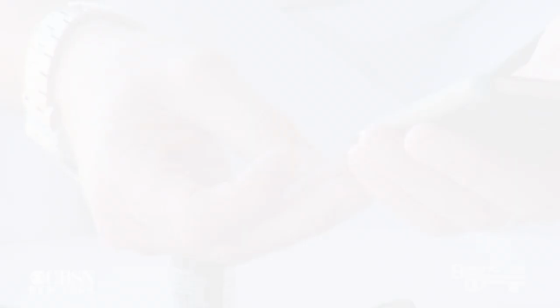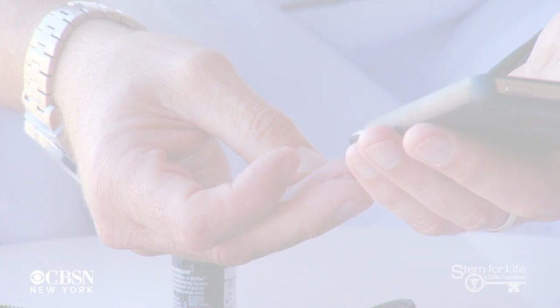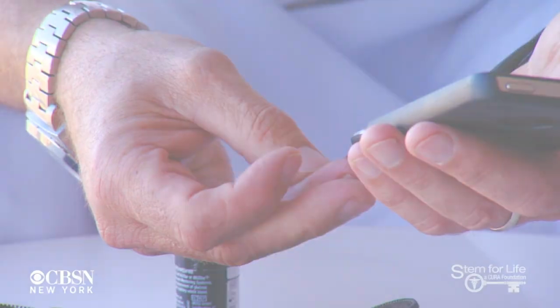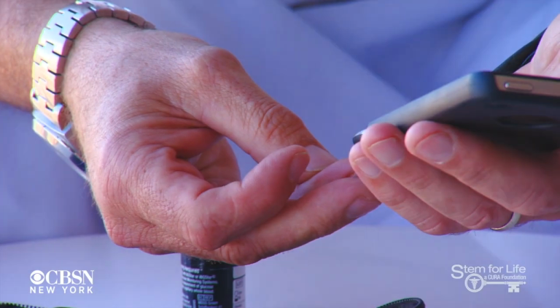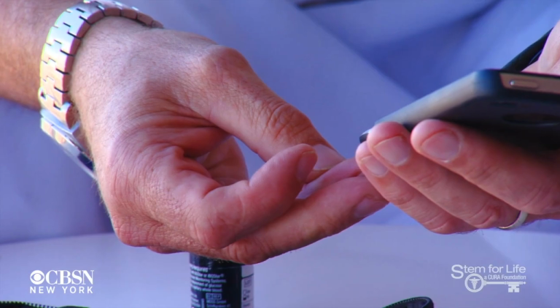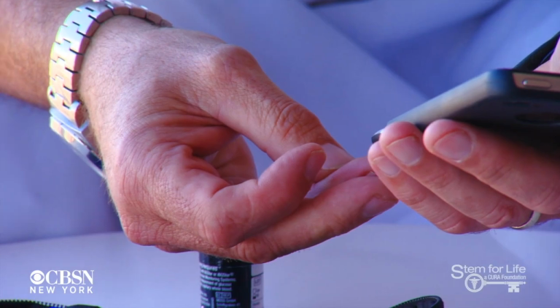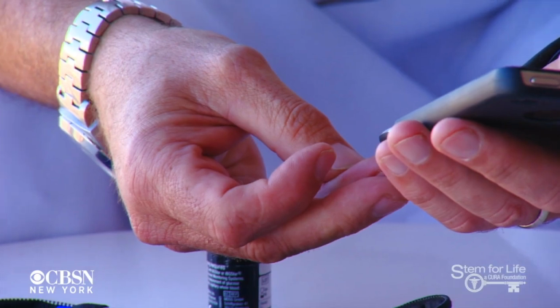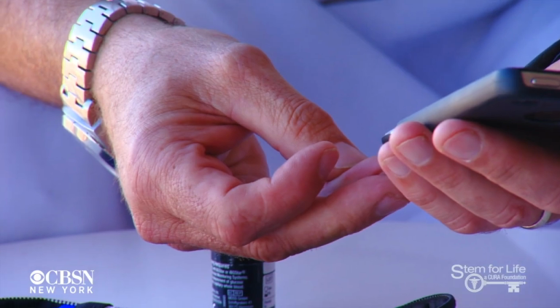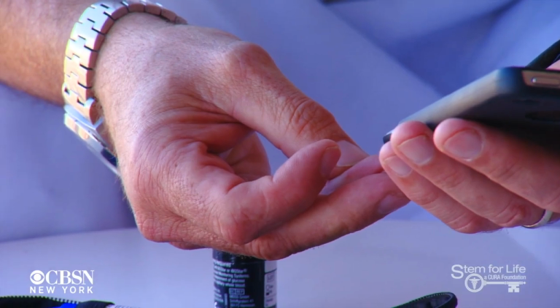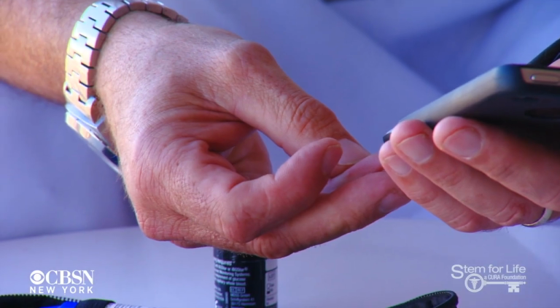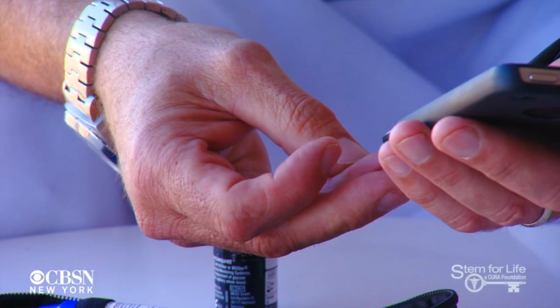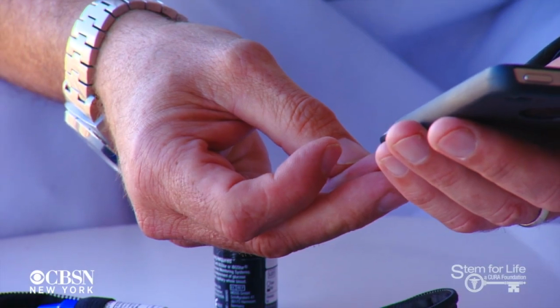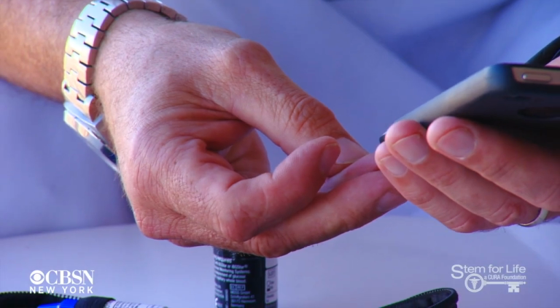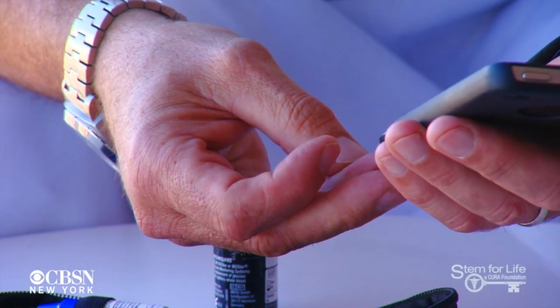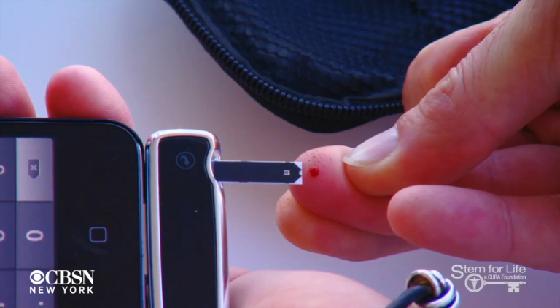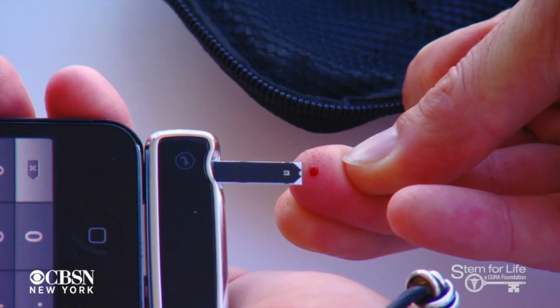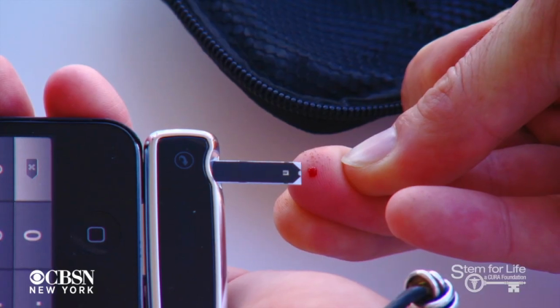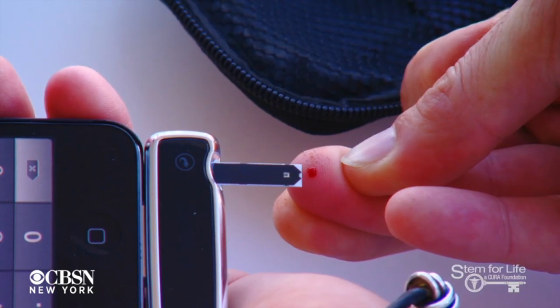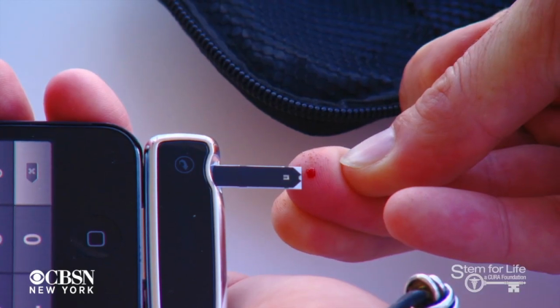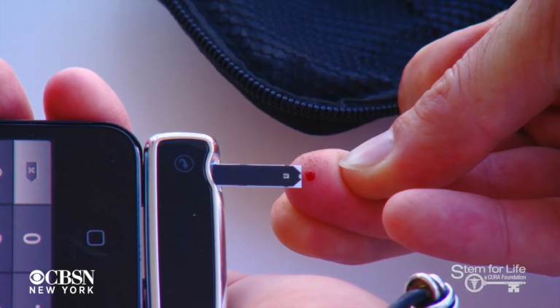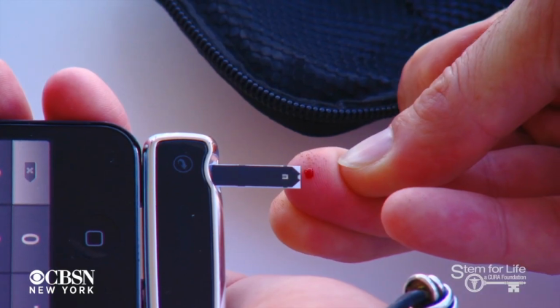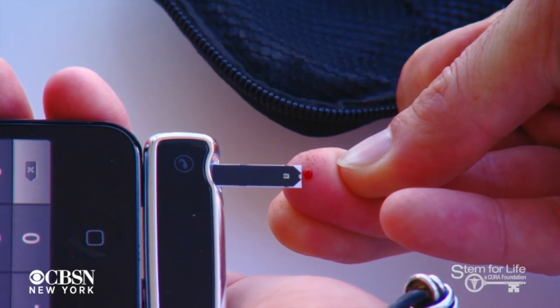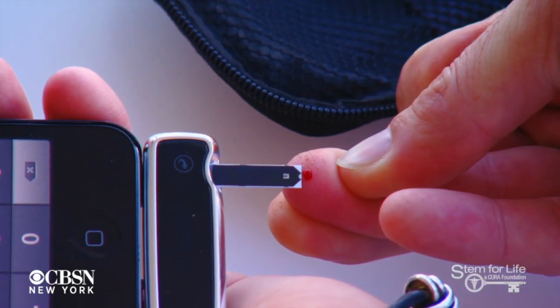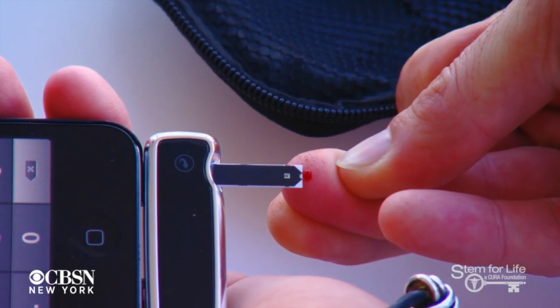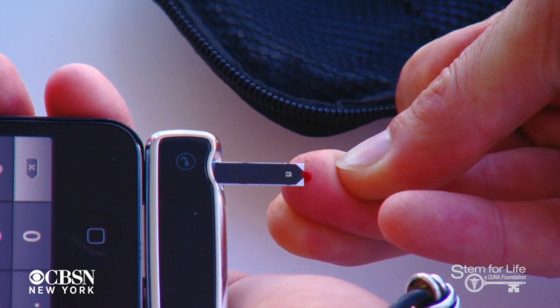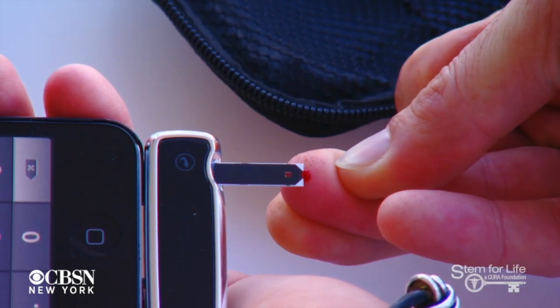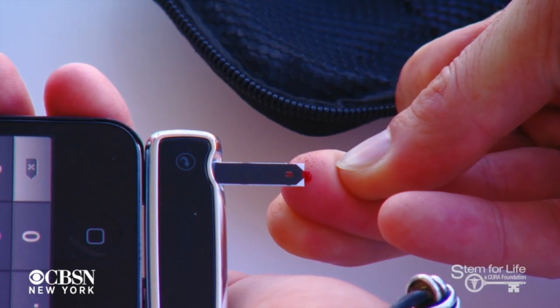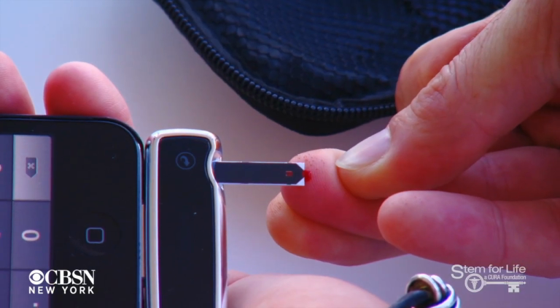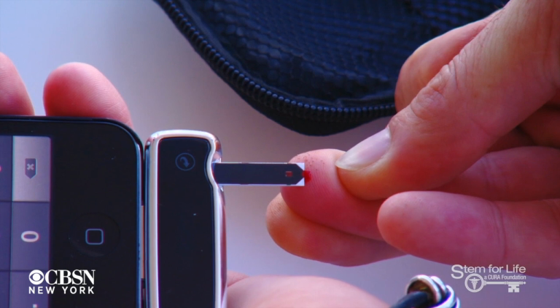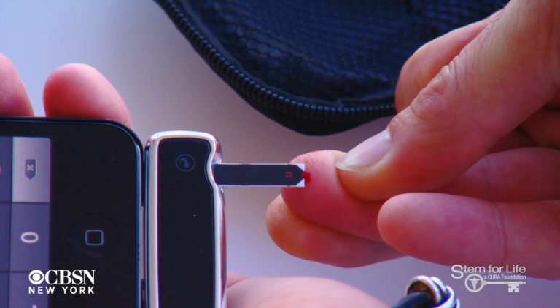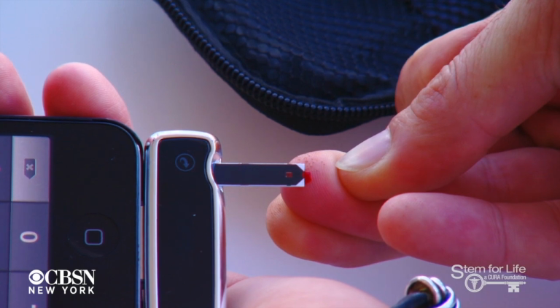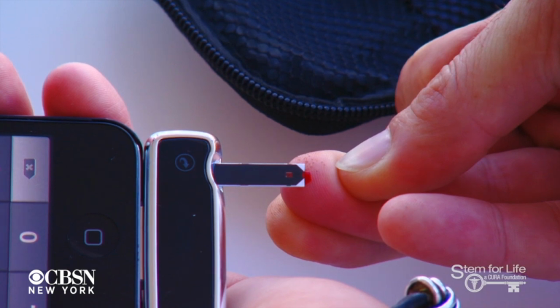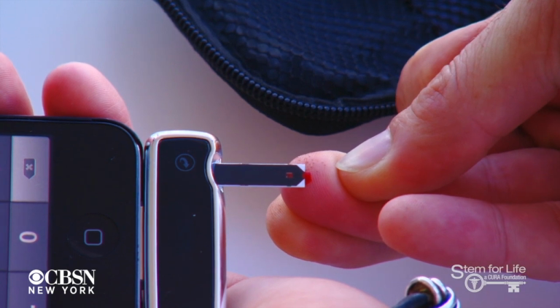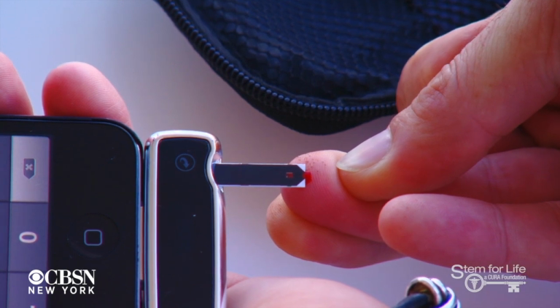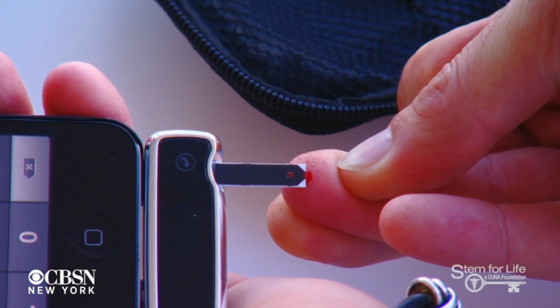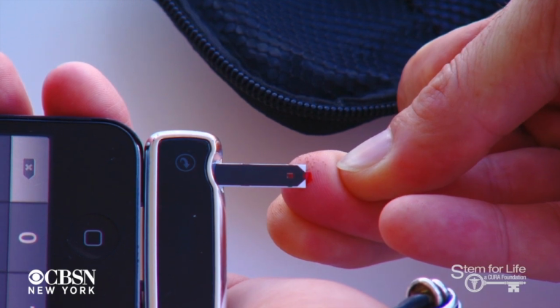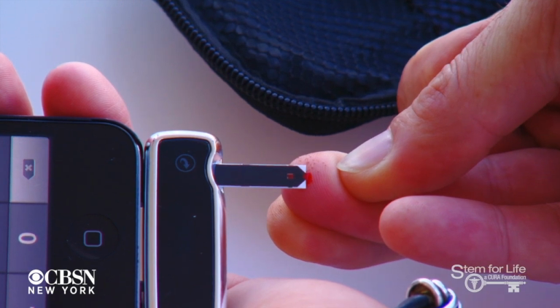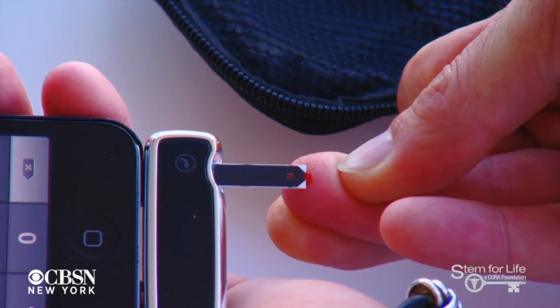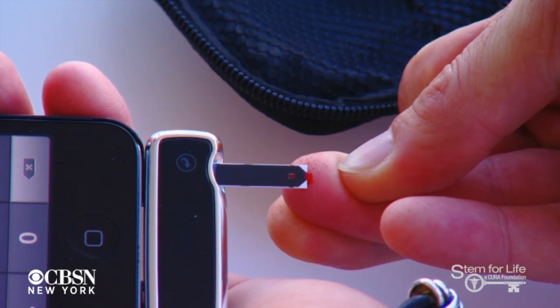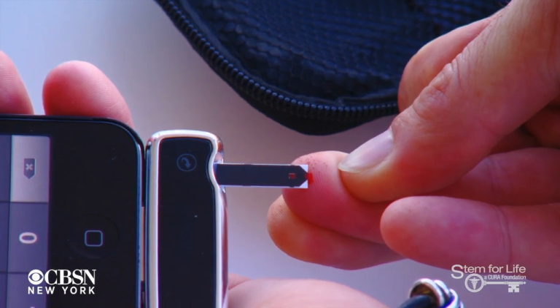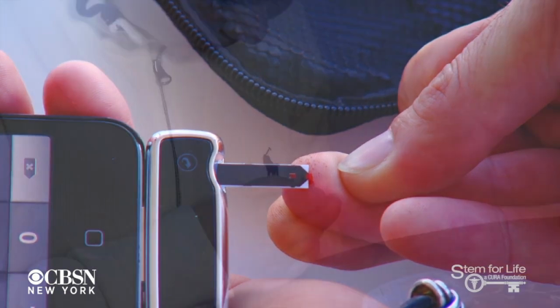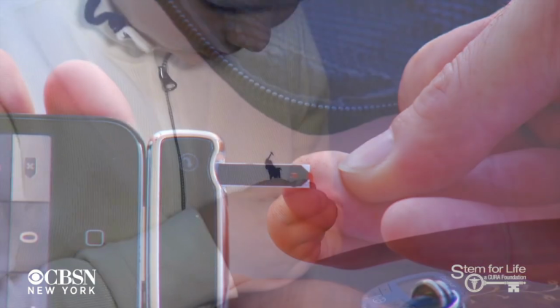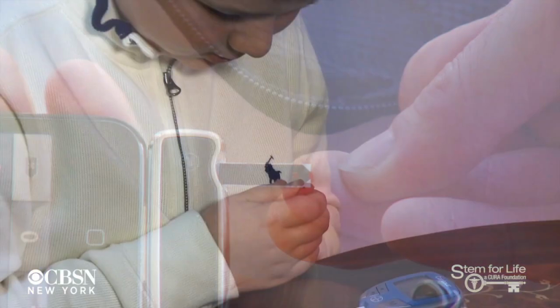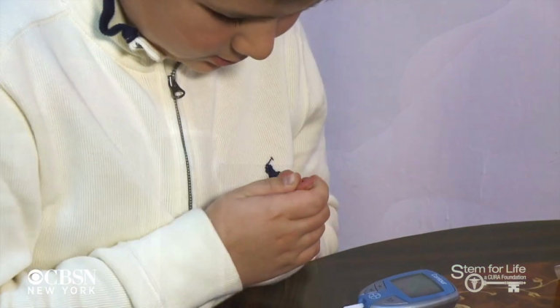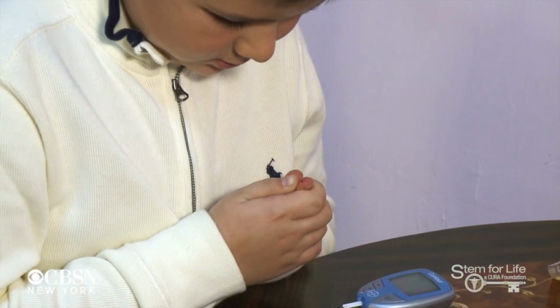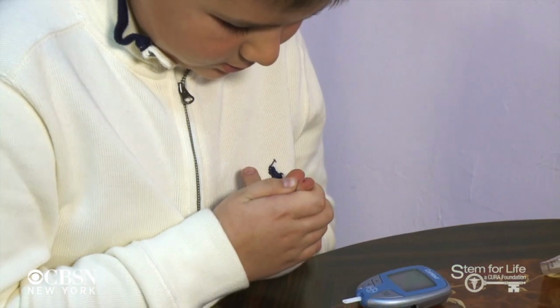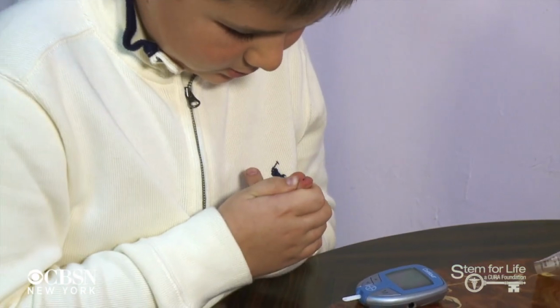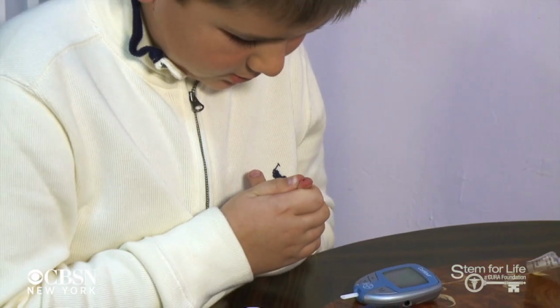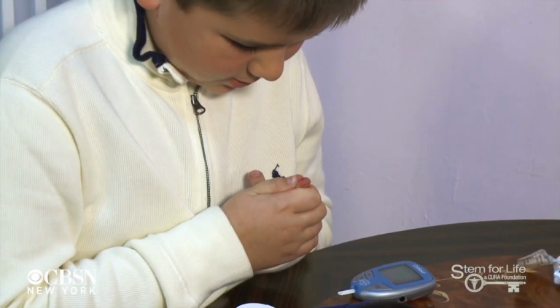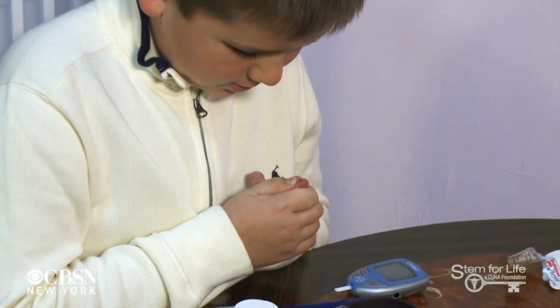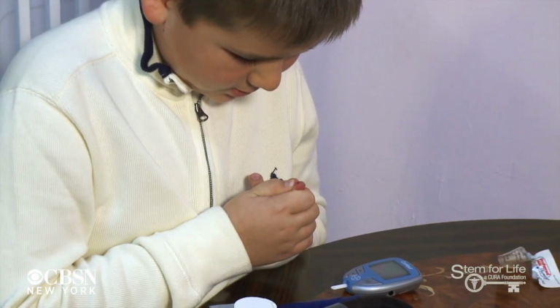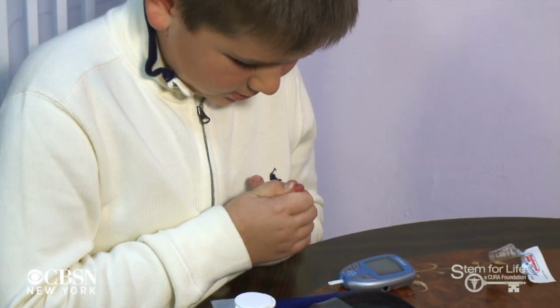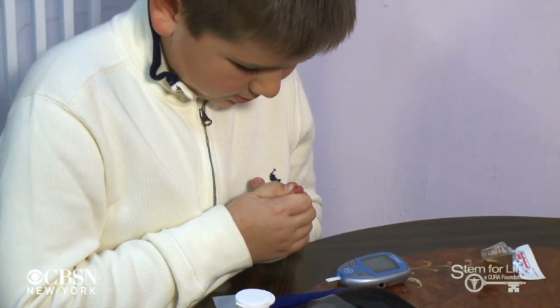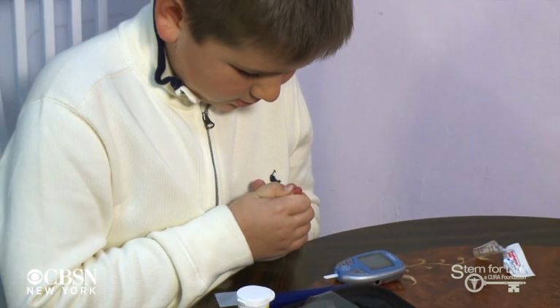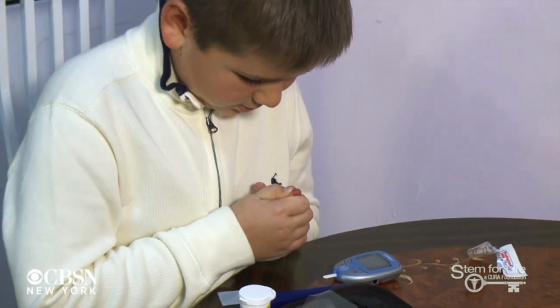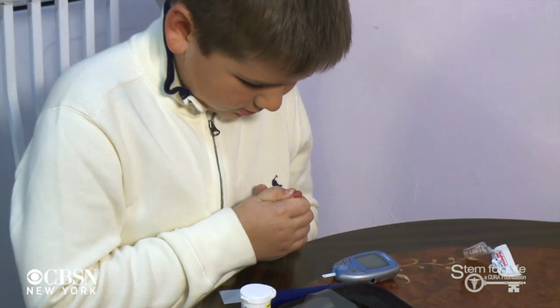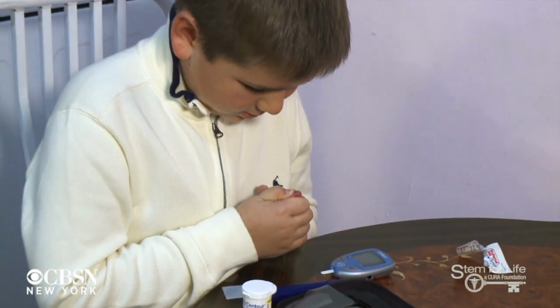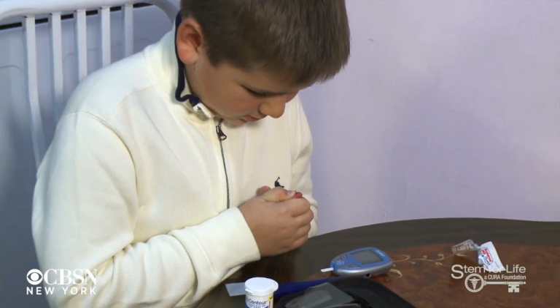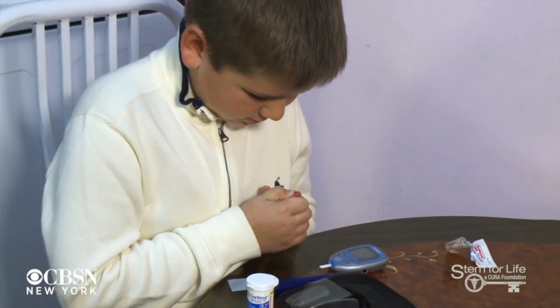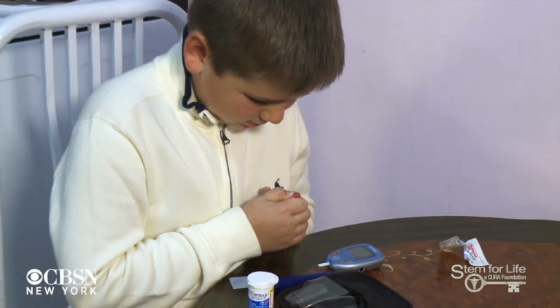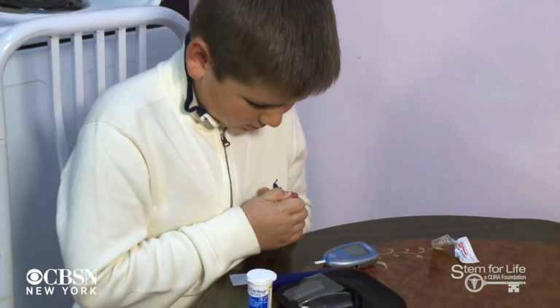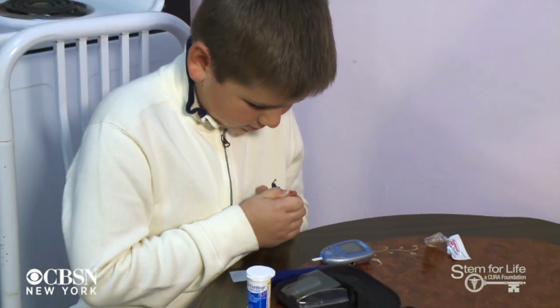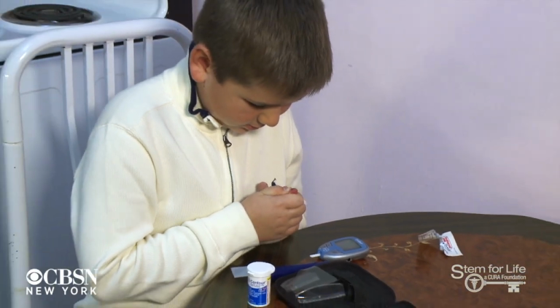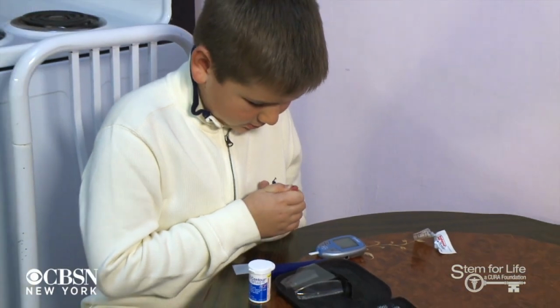Millions of diabetics around the world hope that one, or a combination of these techniques, will finally be the cure they've been waiting for.